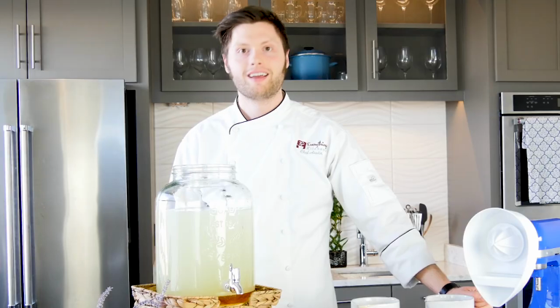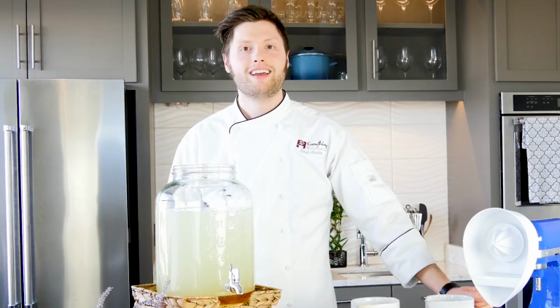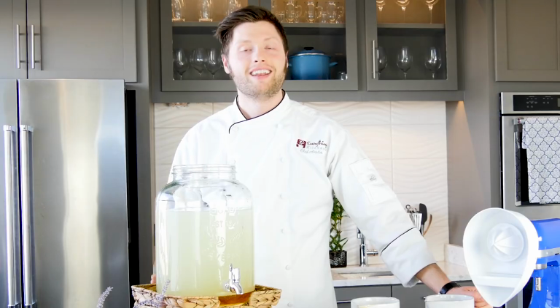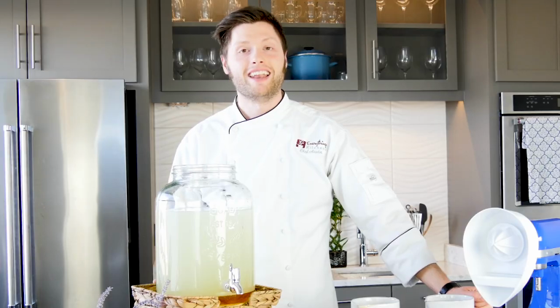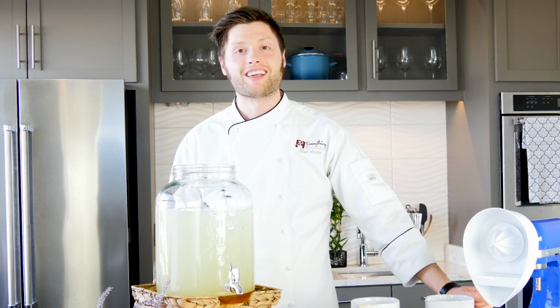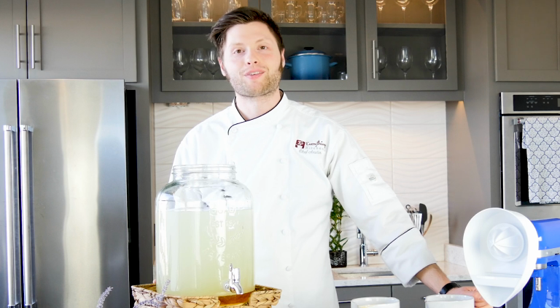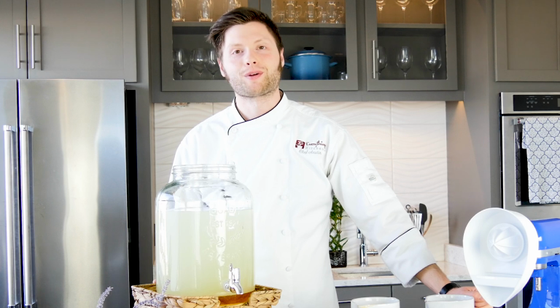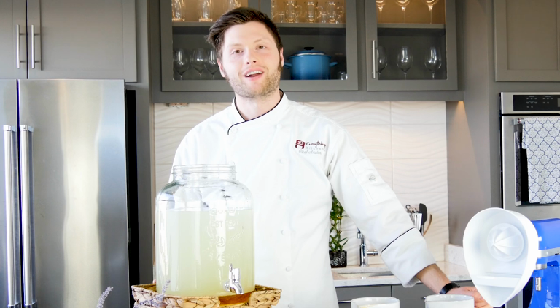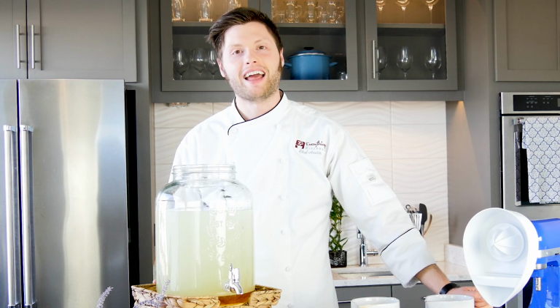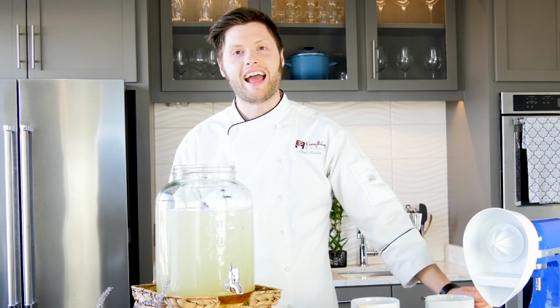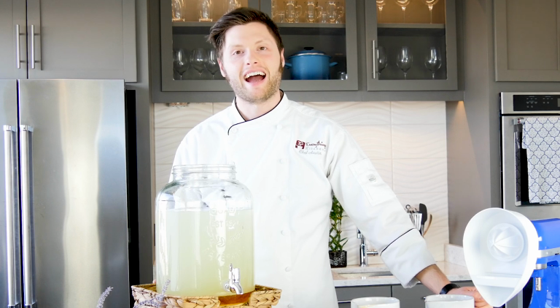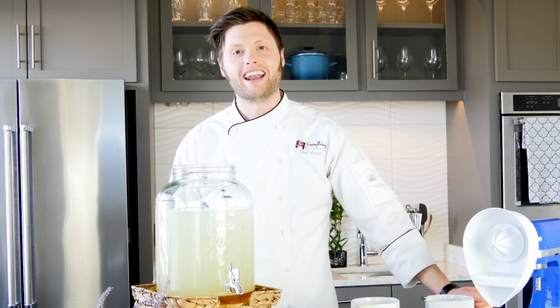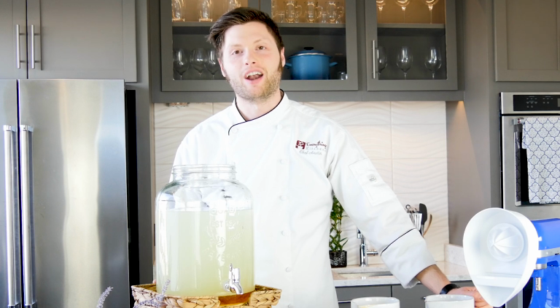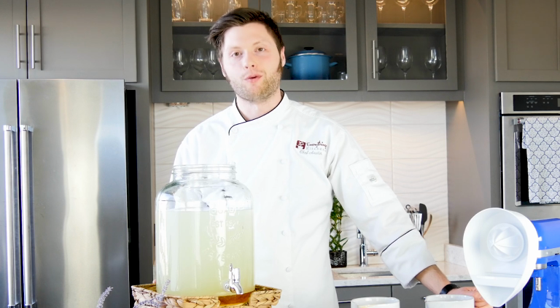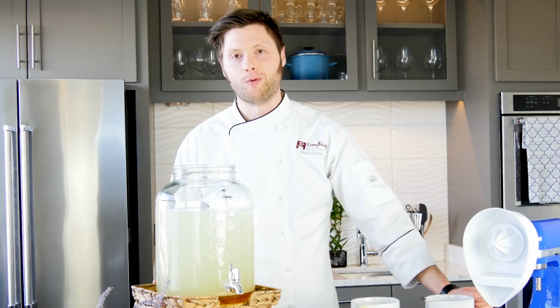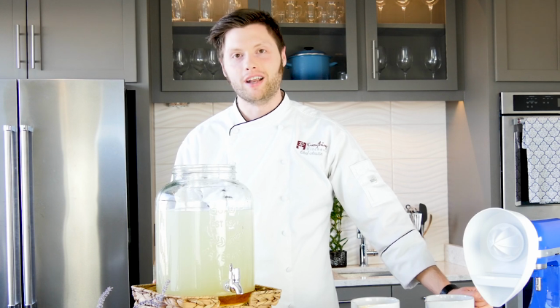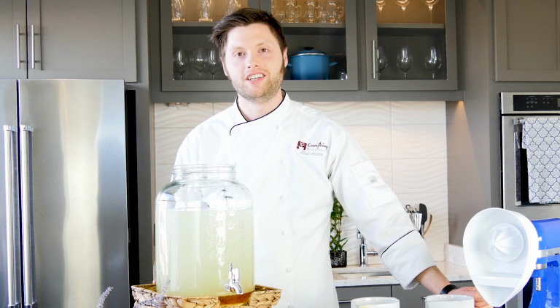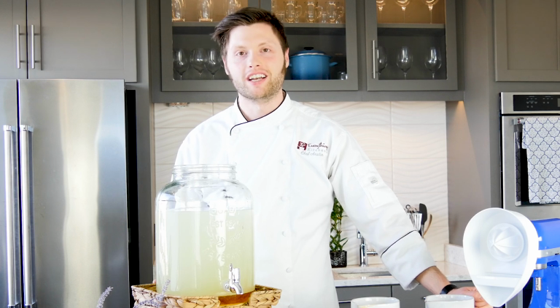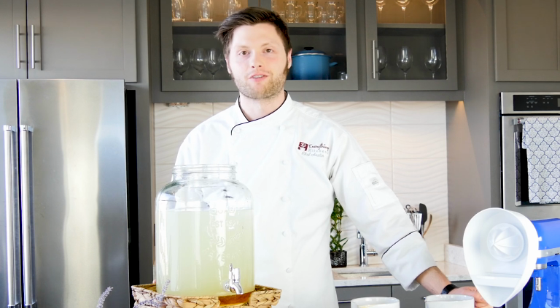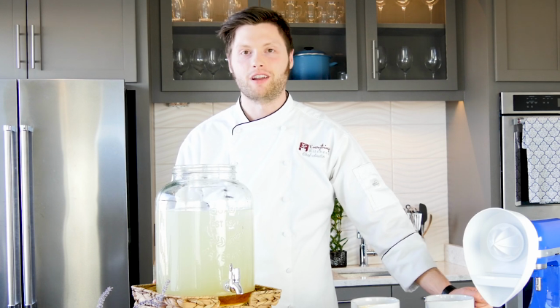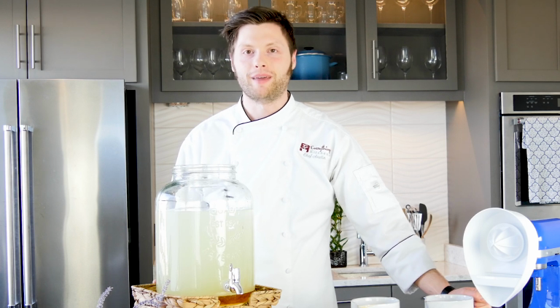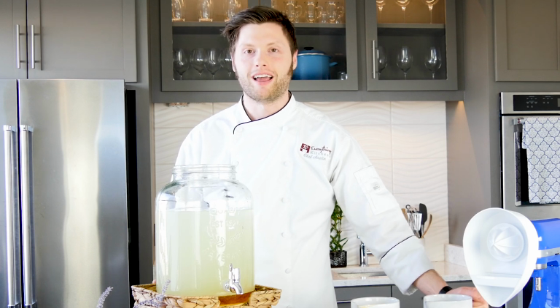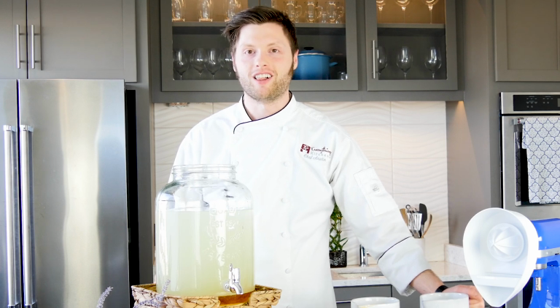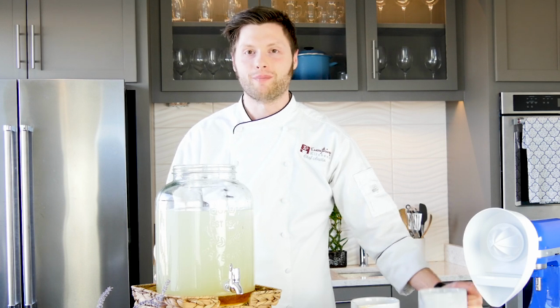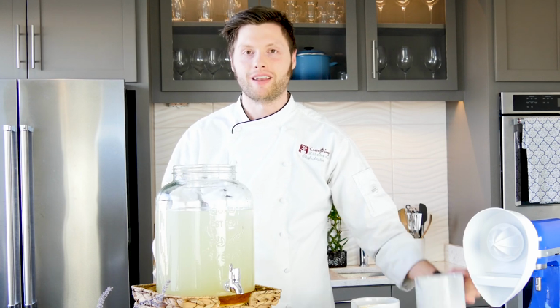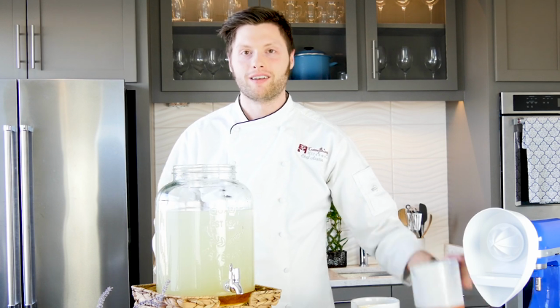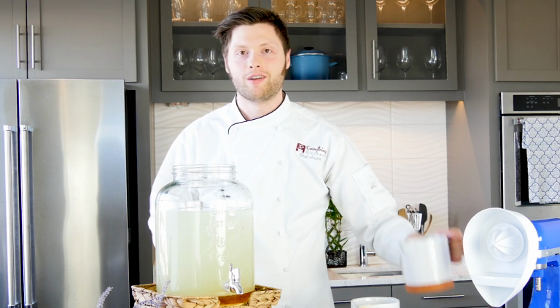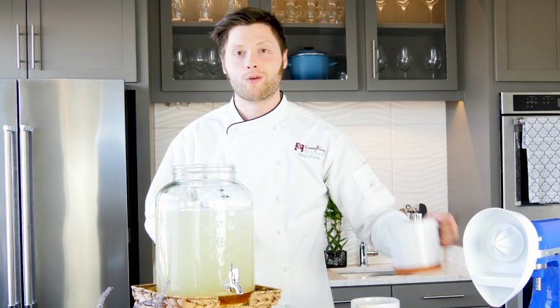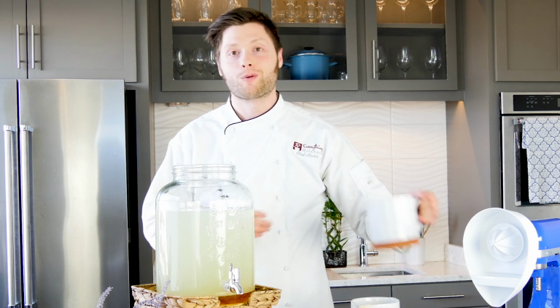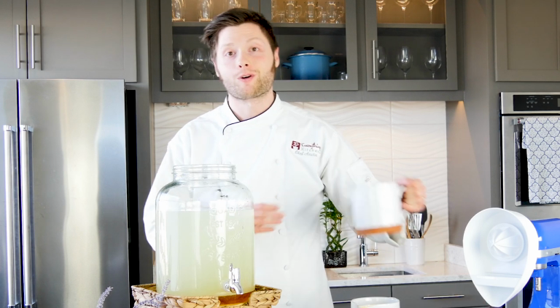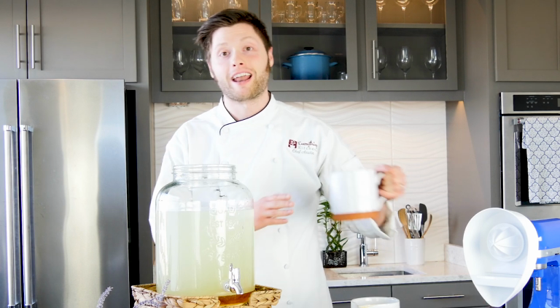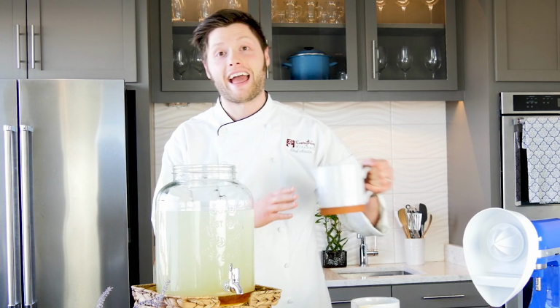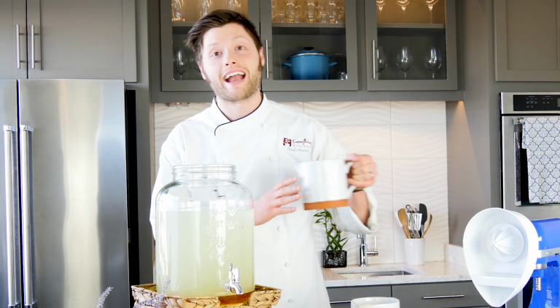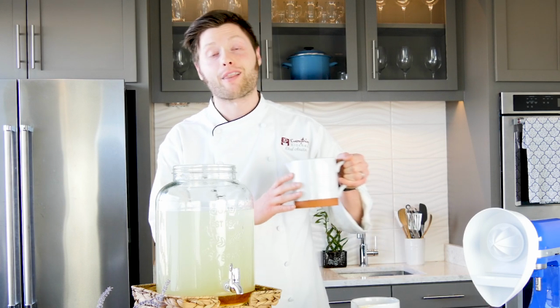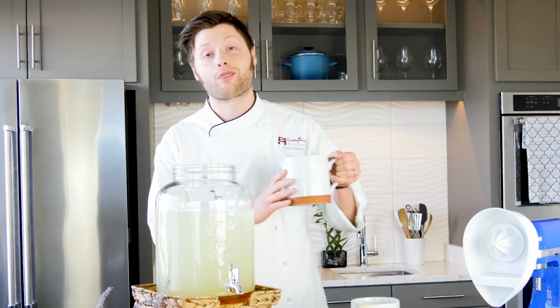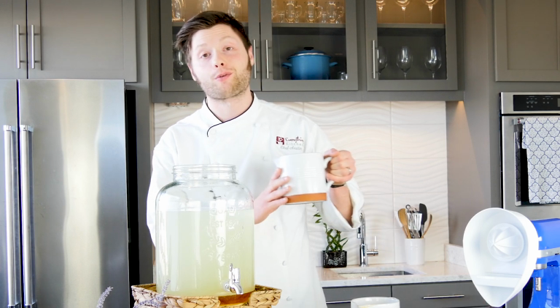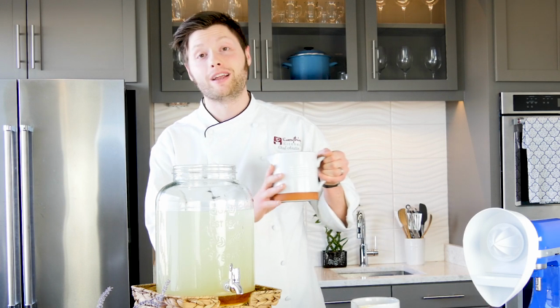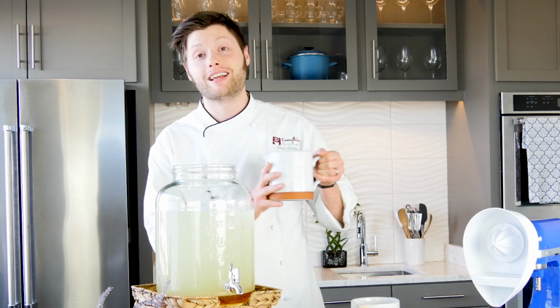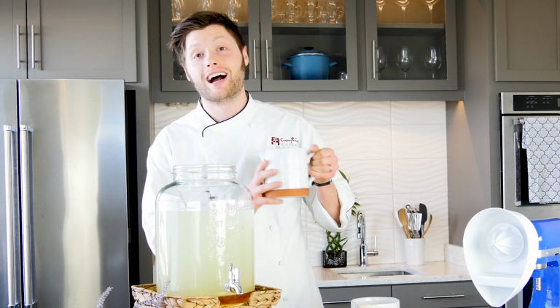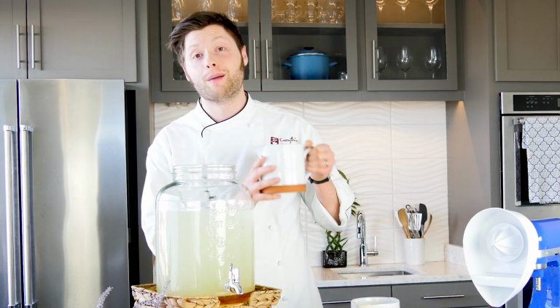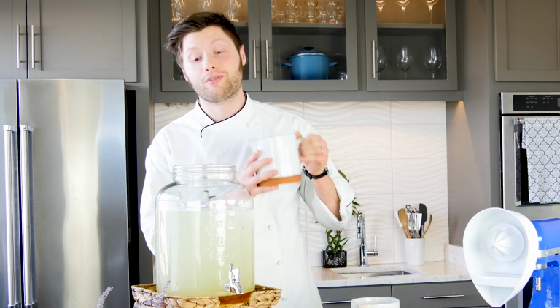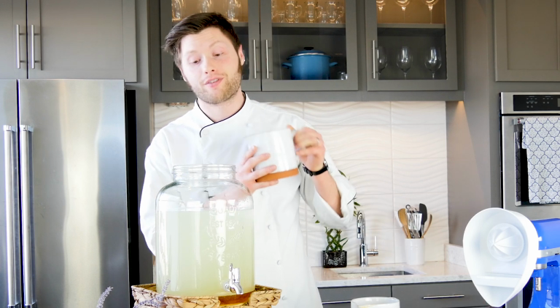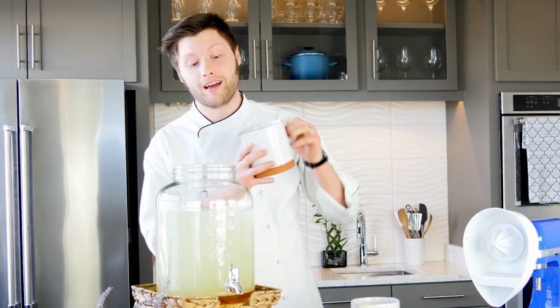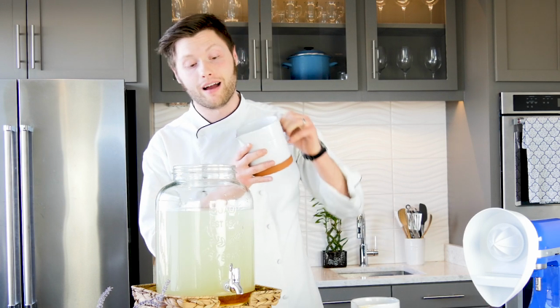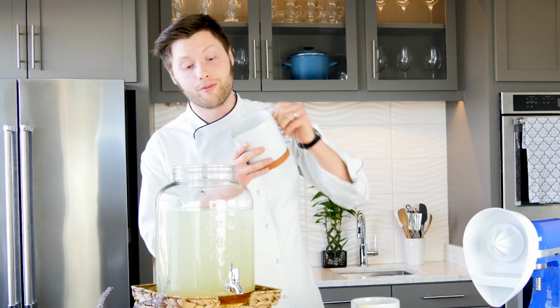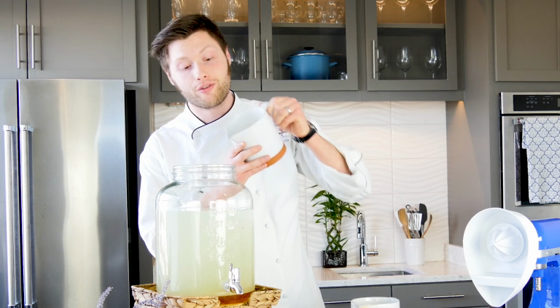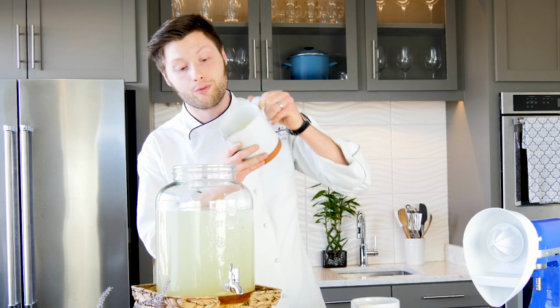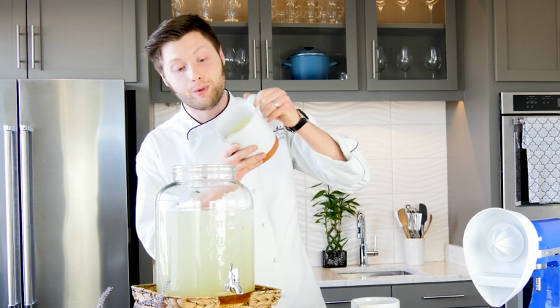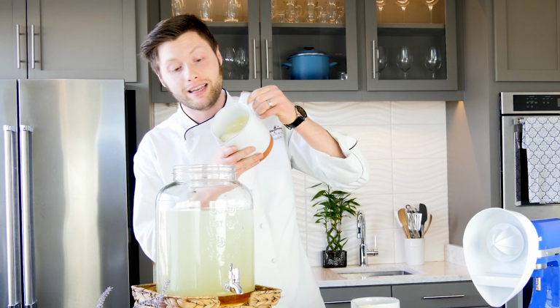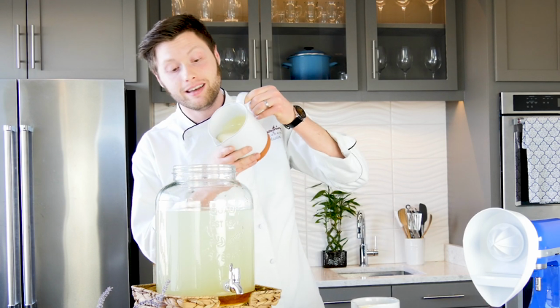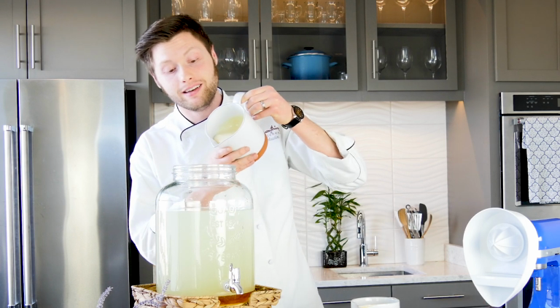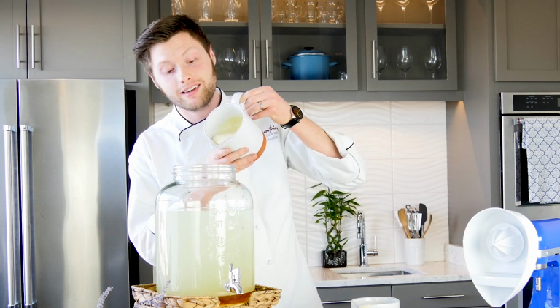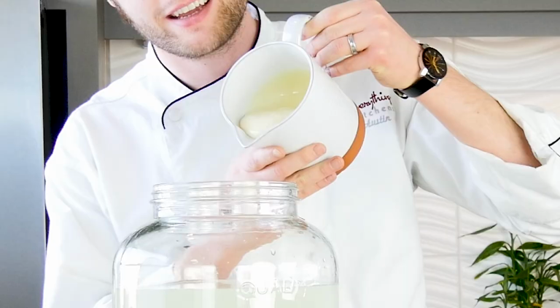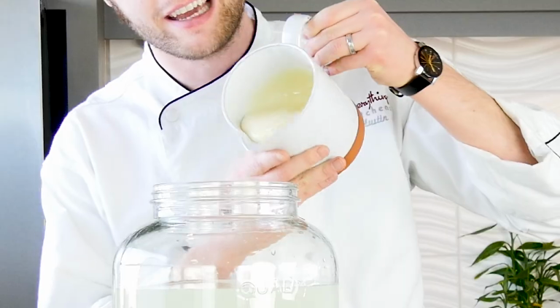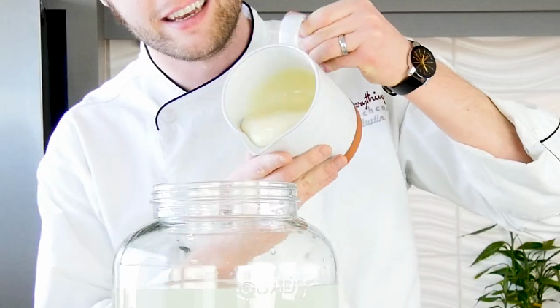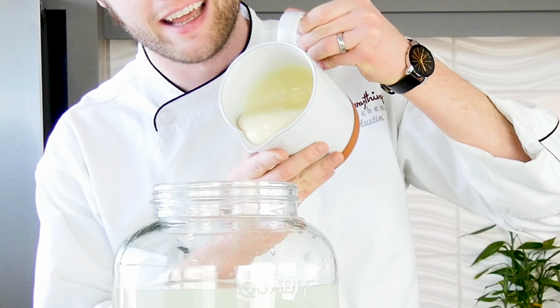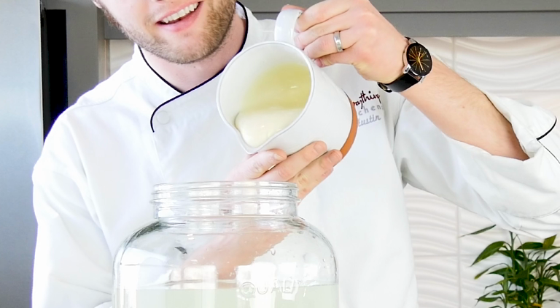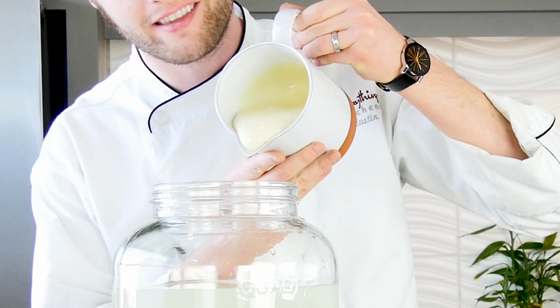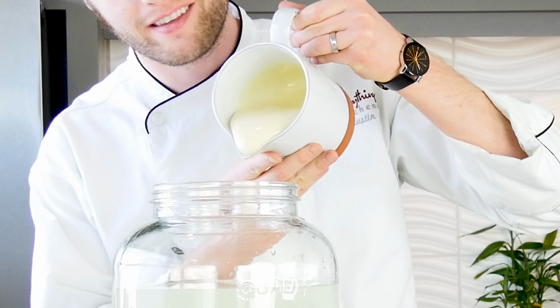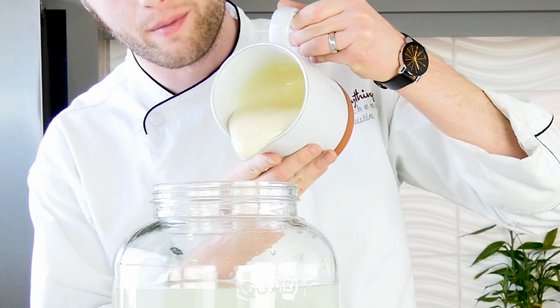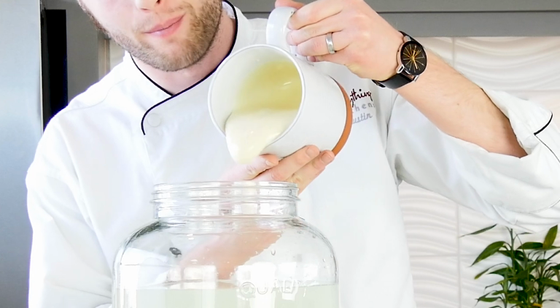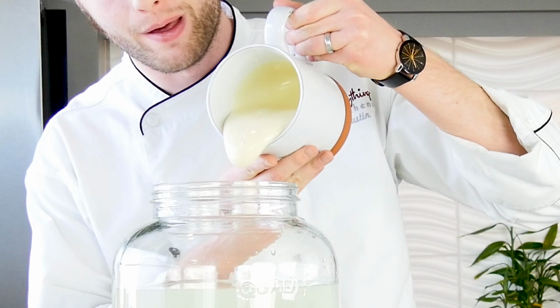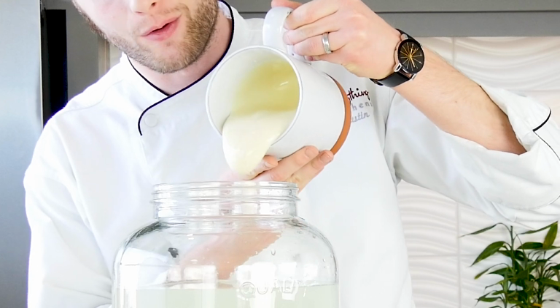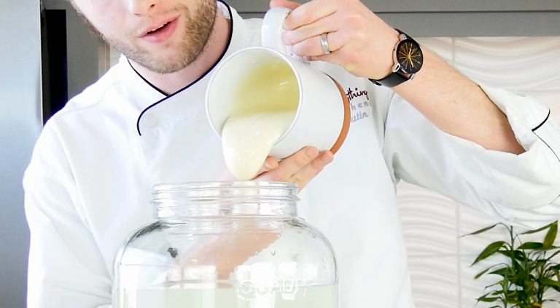Next we're going to add a rich and creamy element — three cups of sweetened condensed milk.